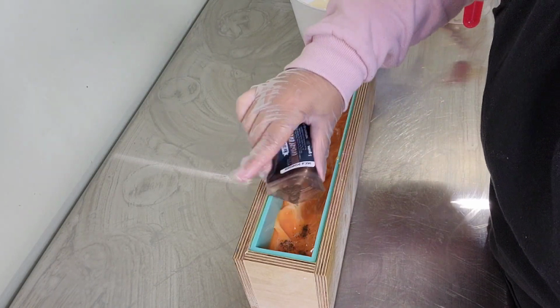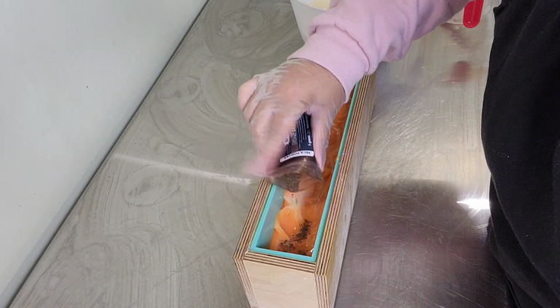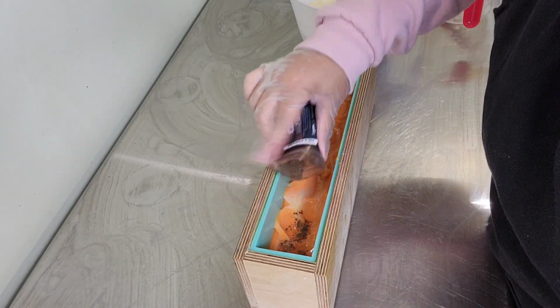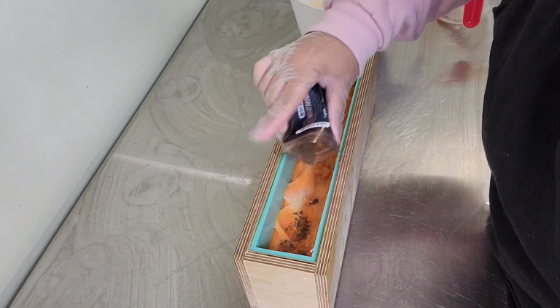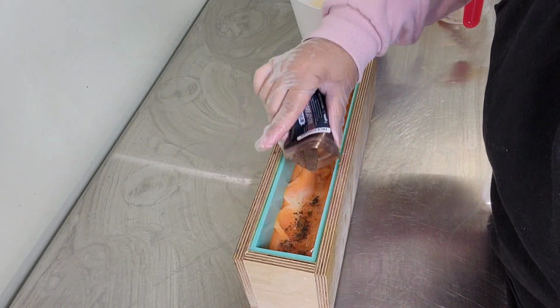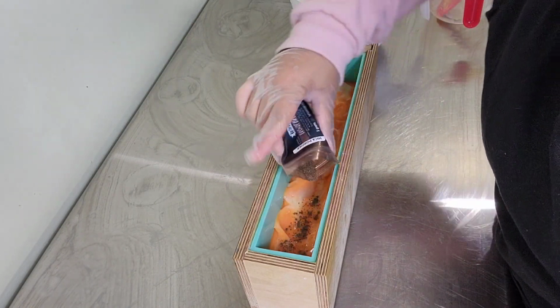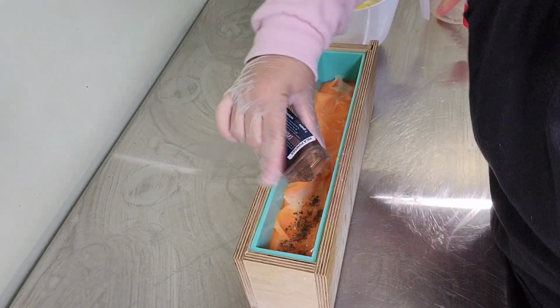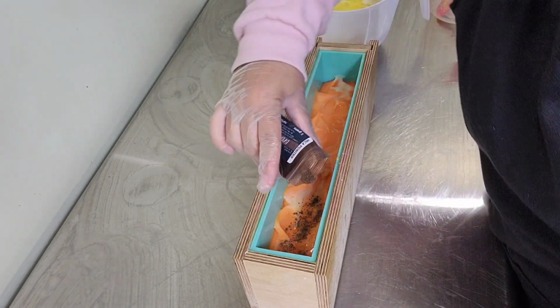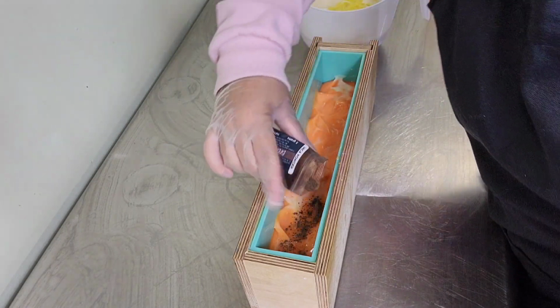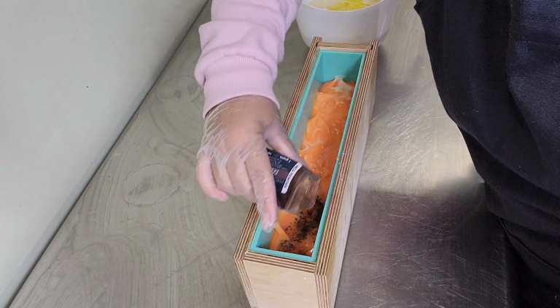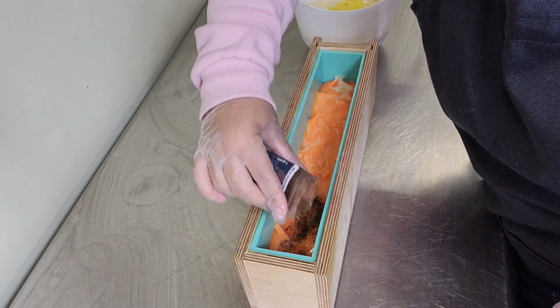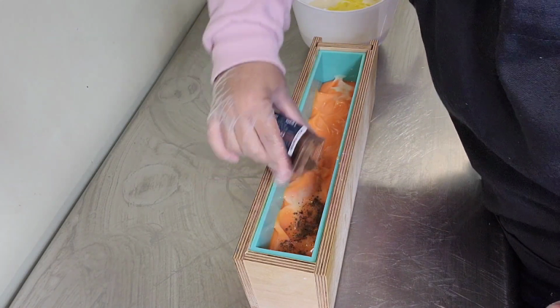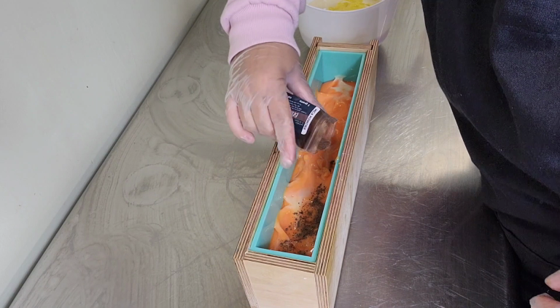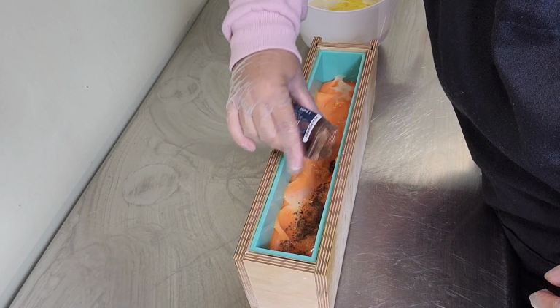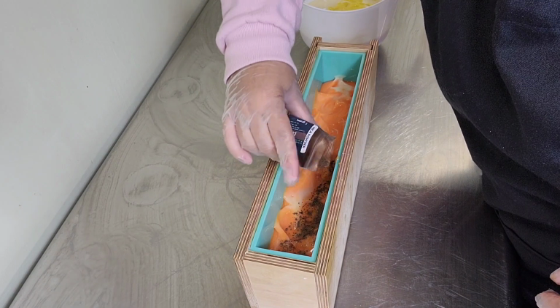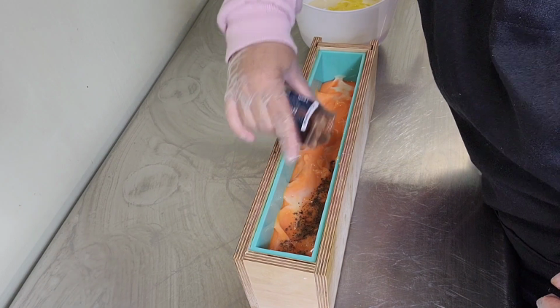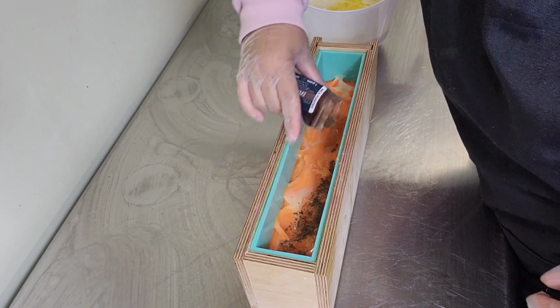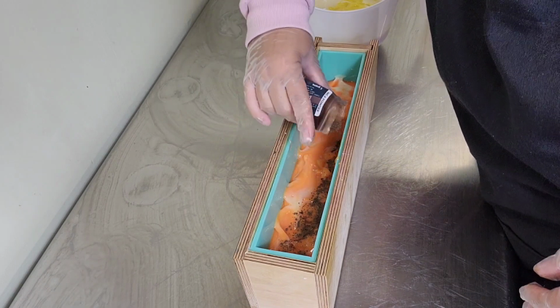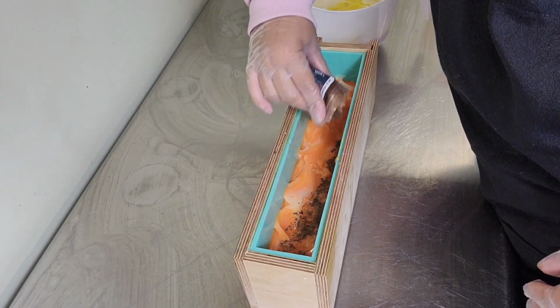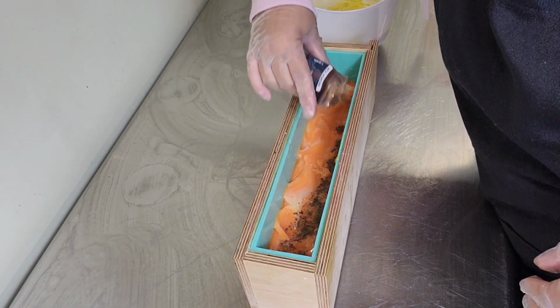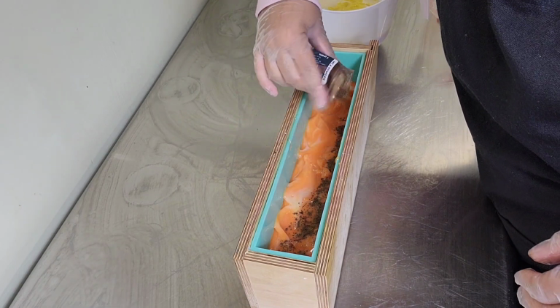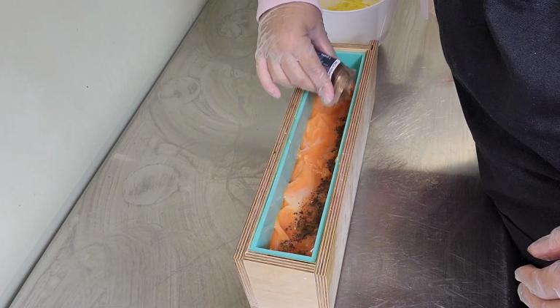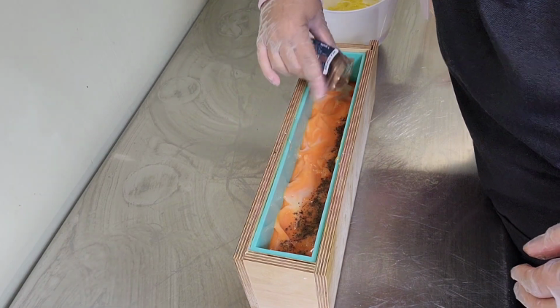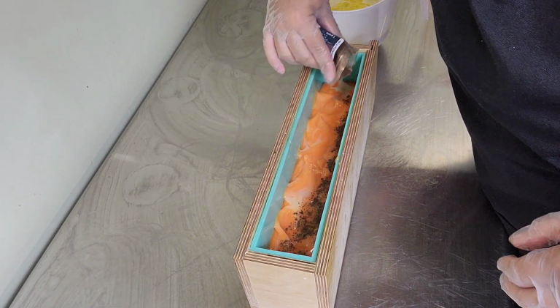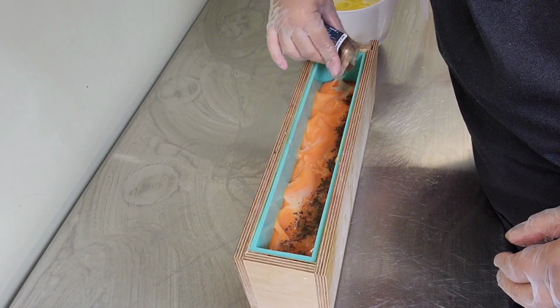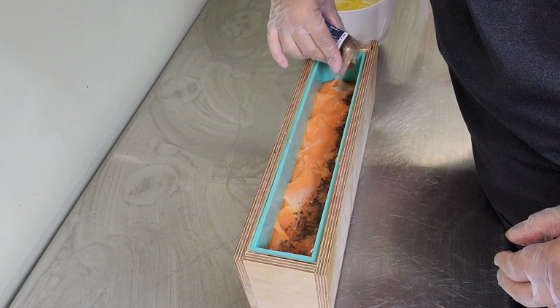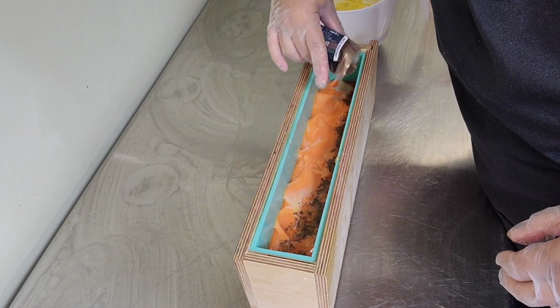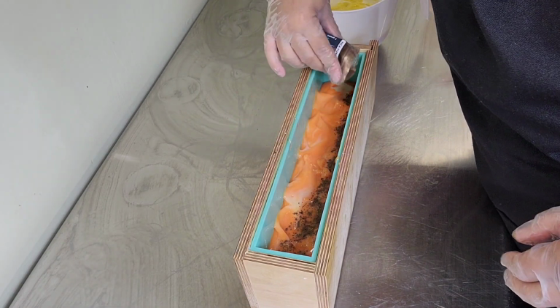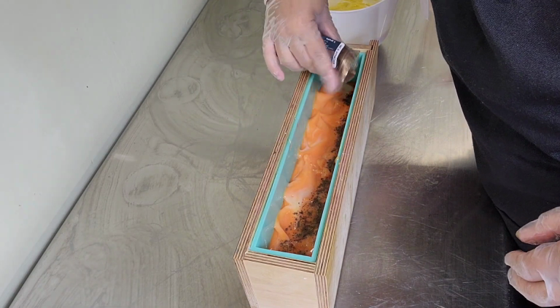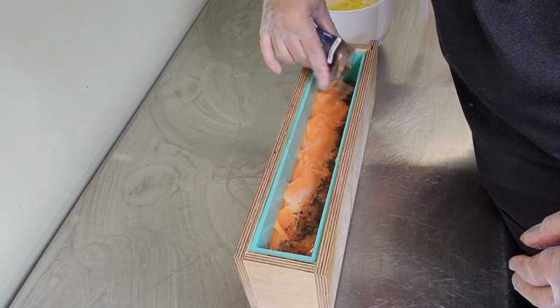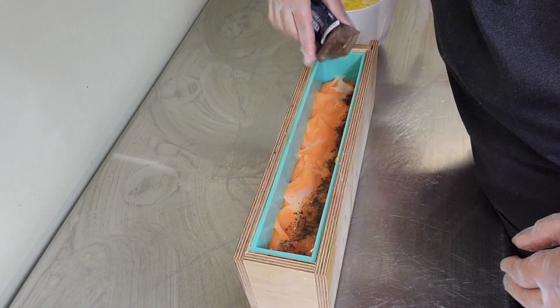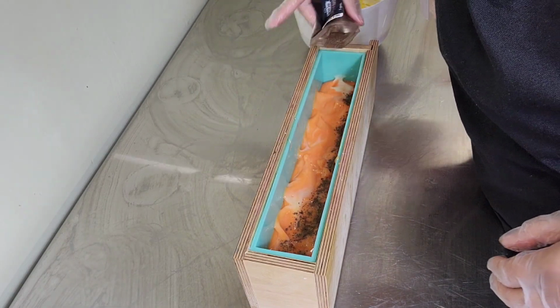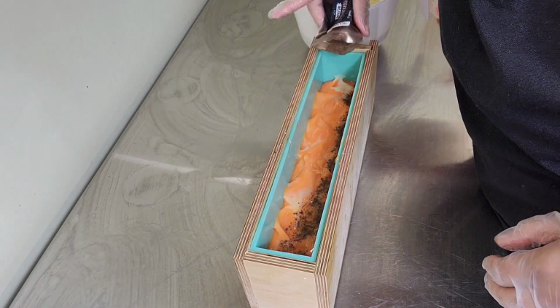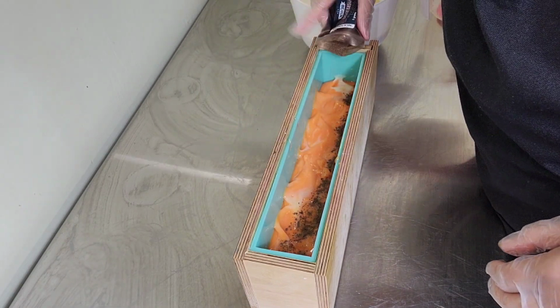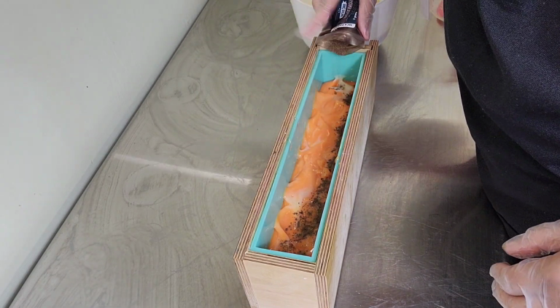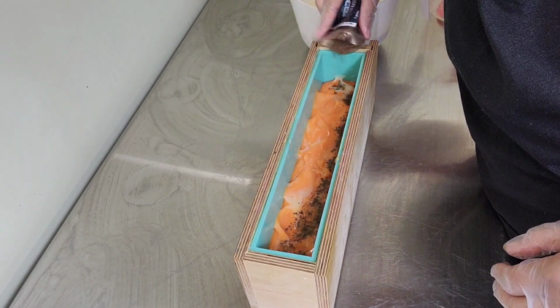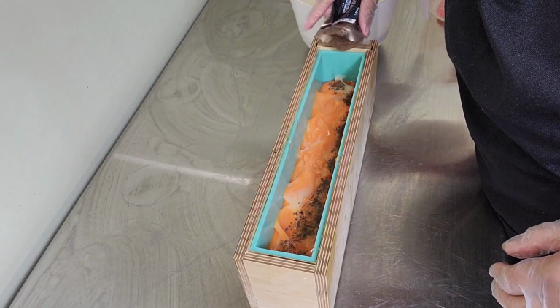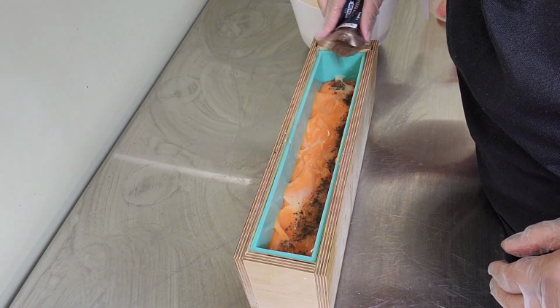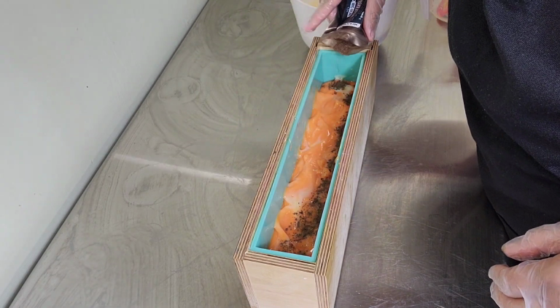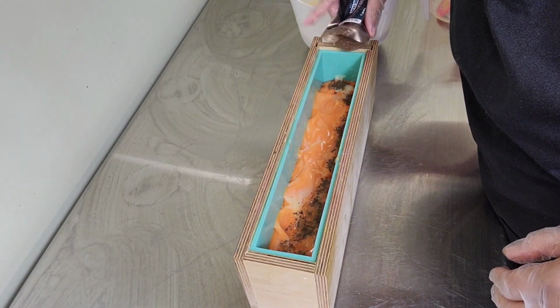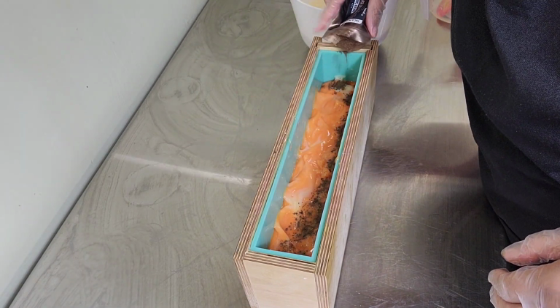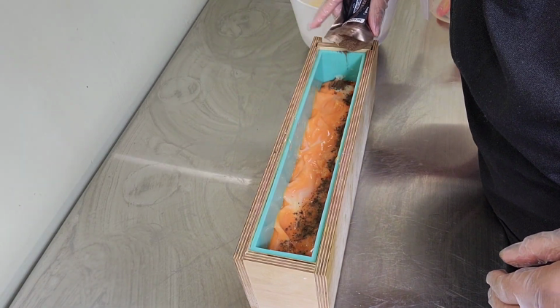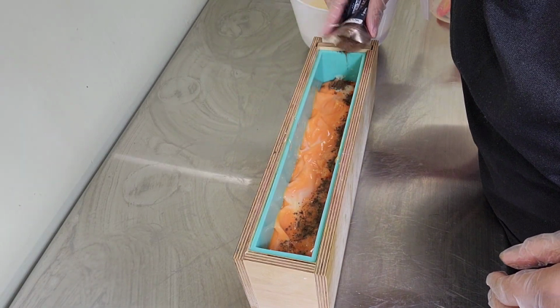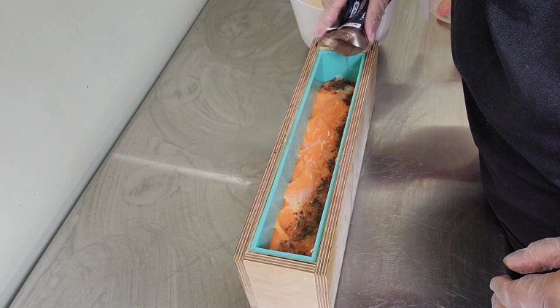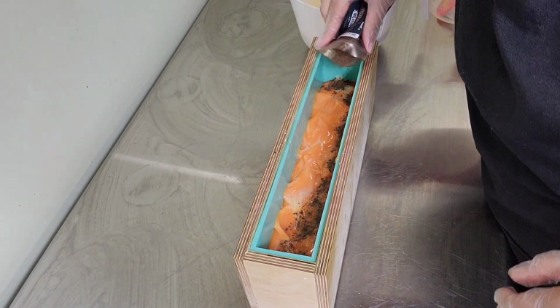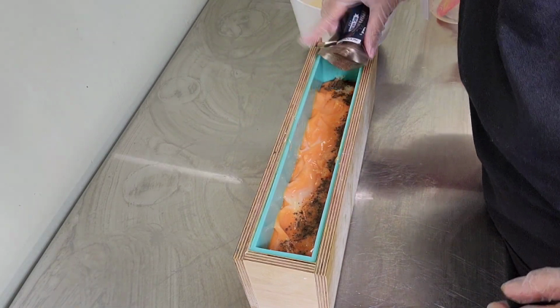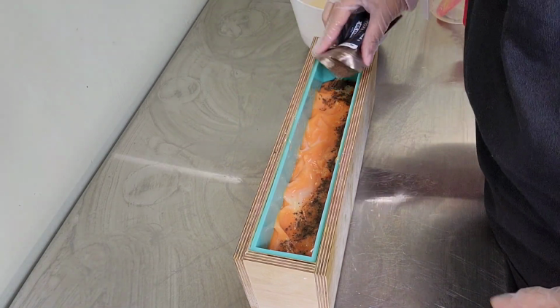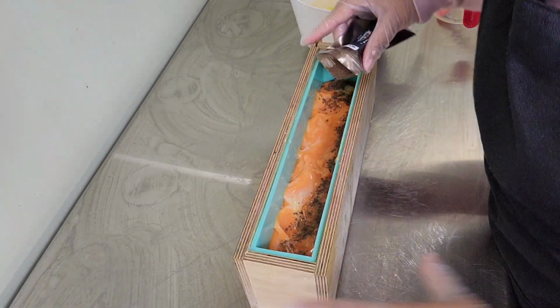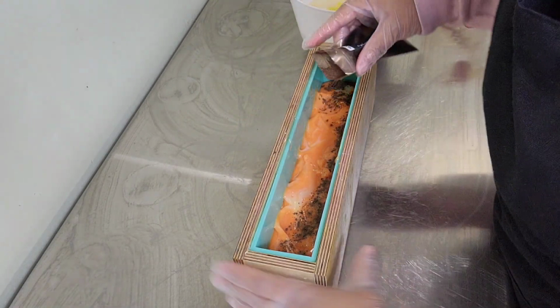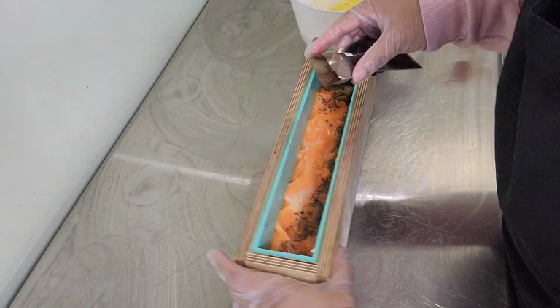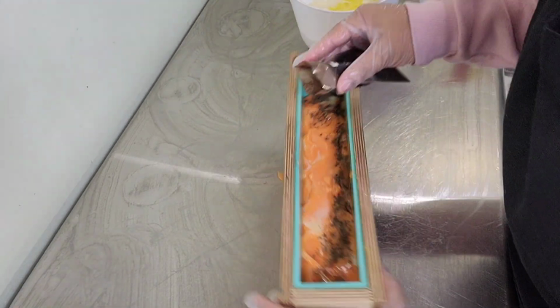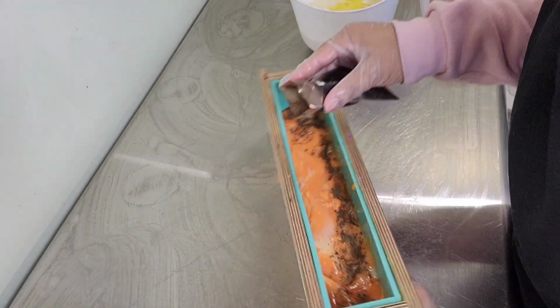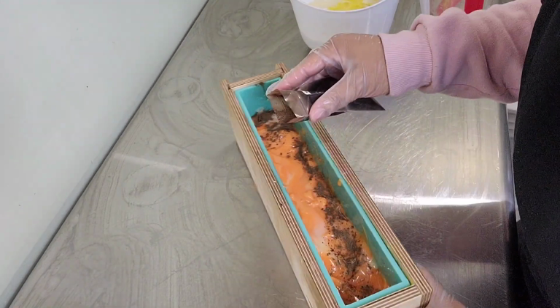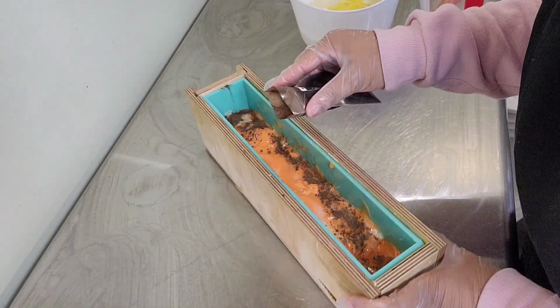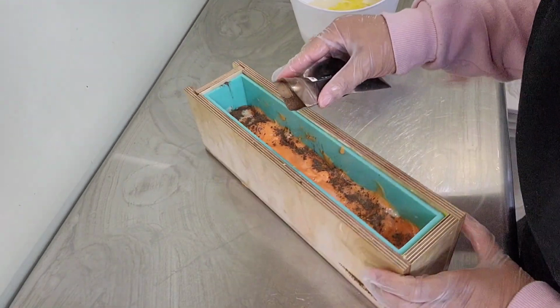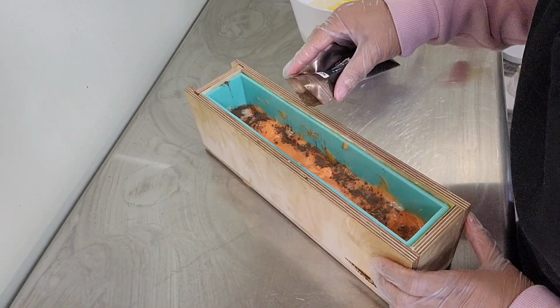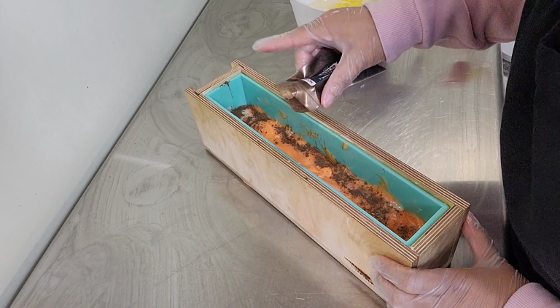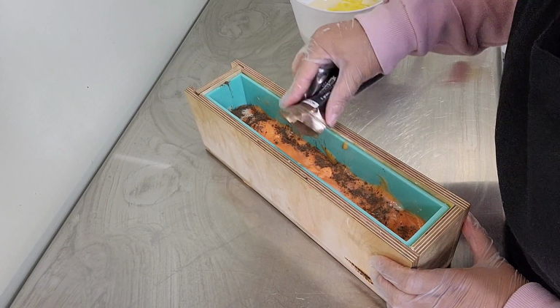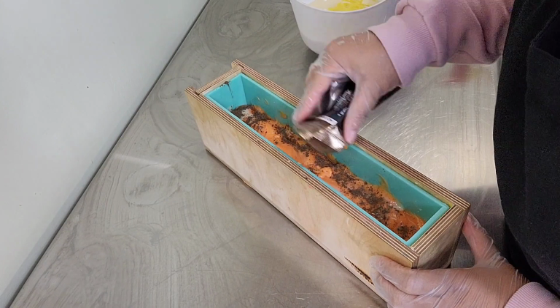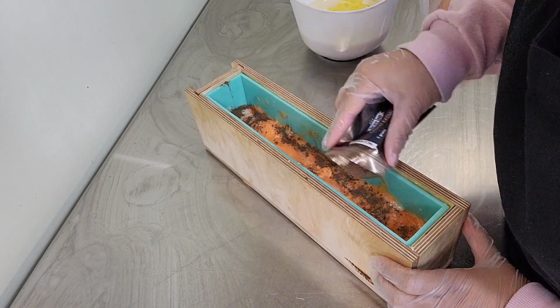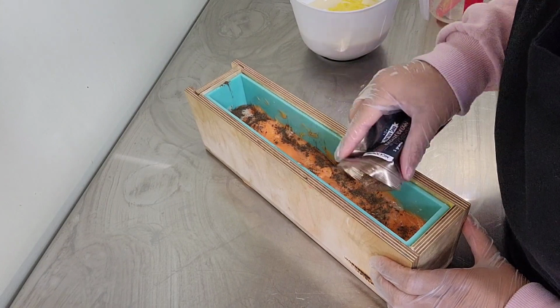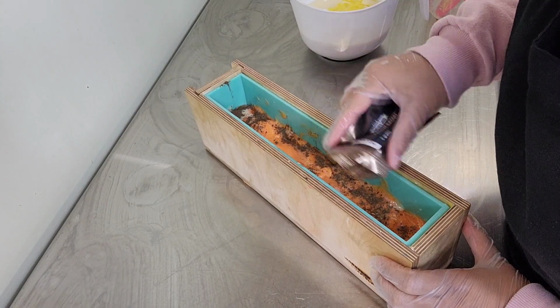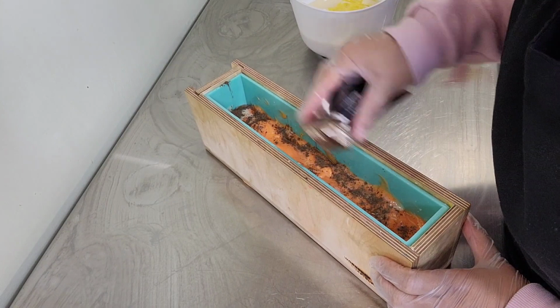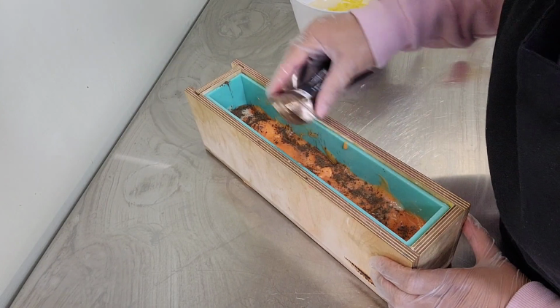Here we're going to add the mica line and then put the yellow and white layer on top. I'll come back when it's time to put the embeds on.